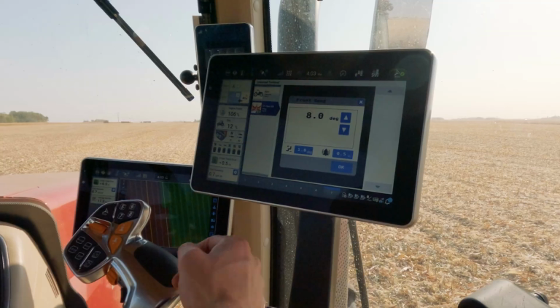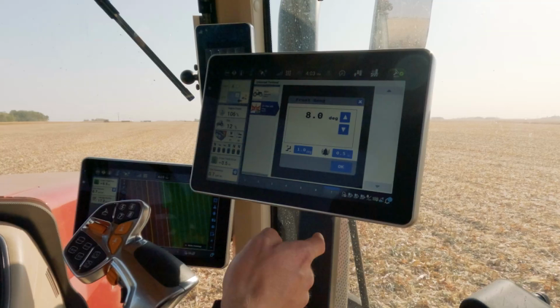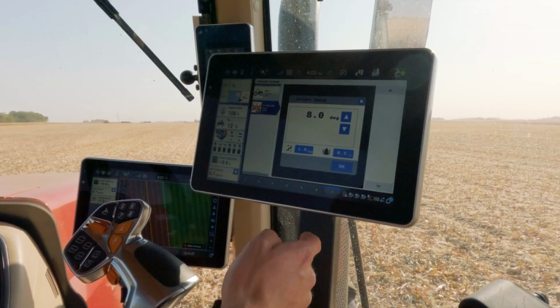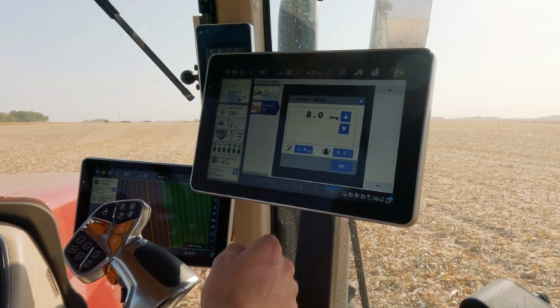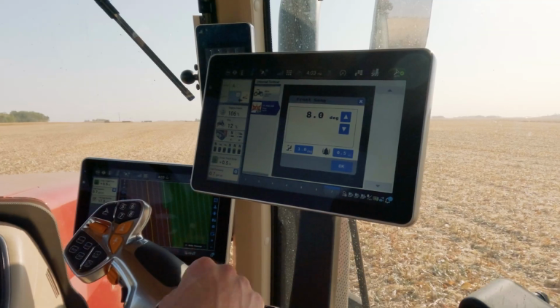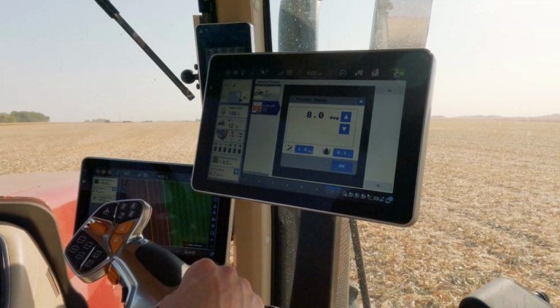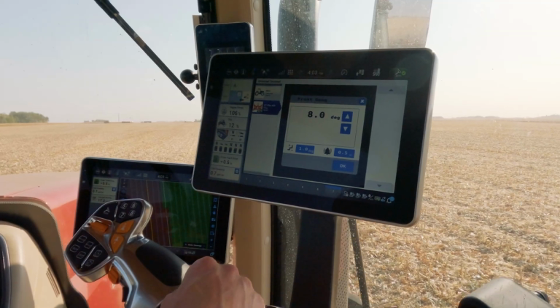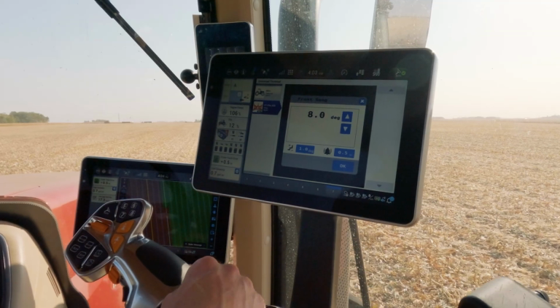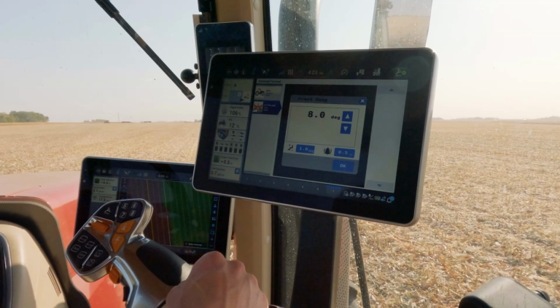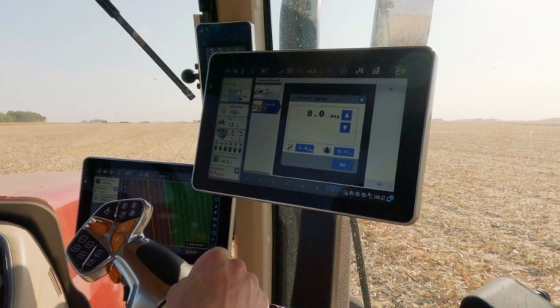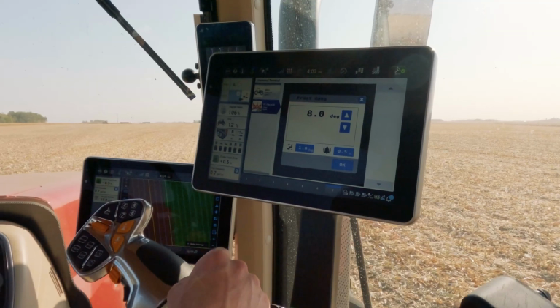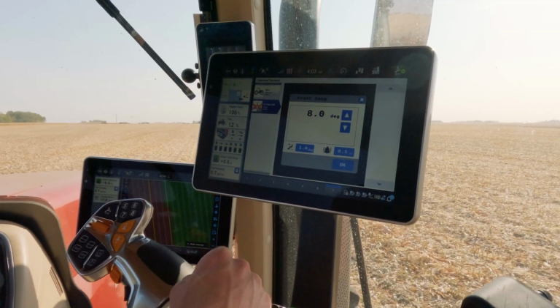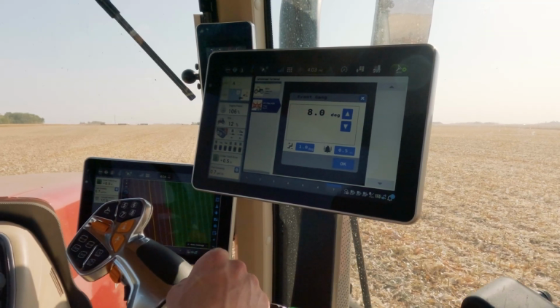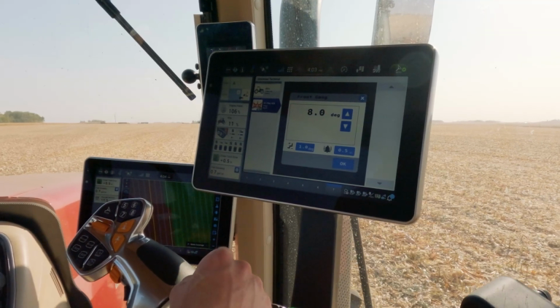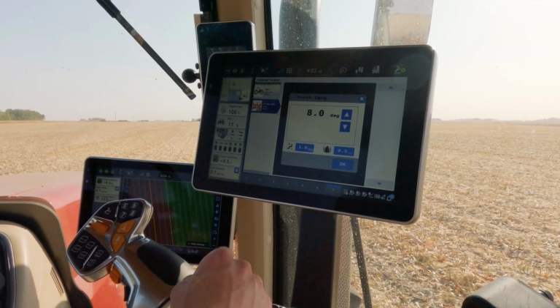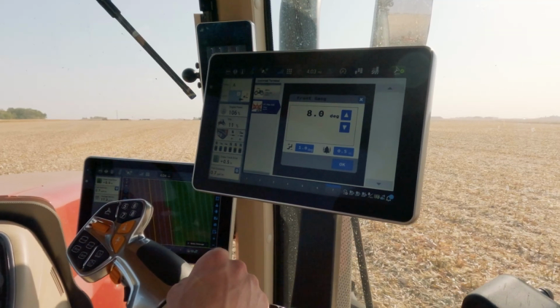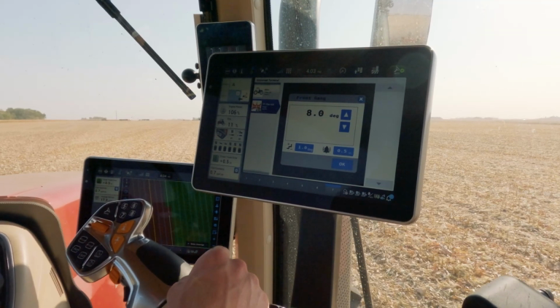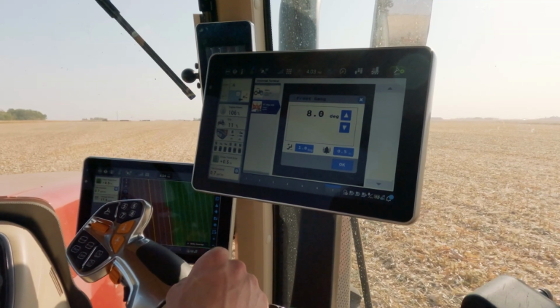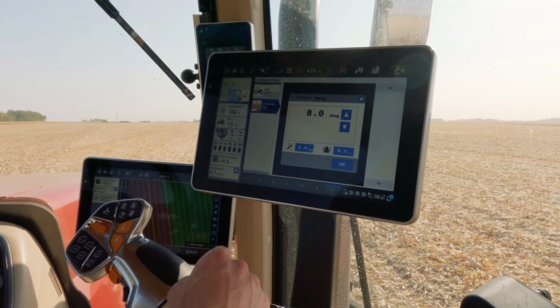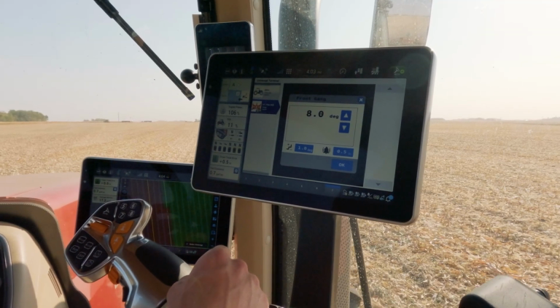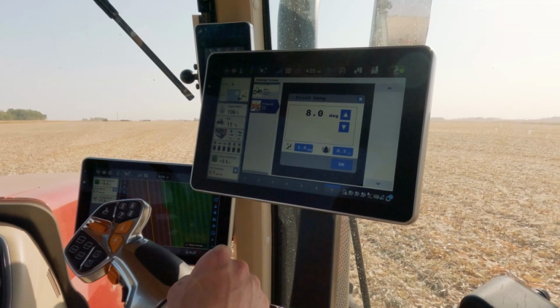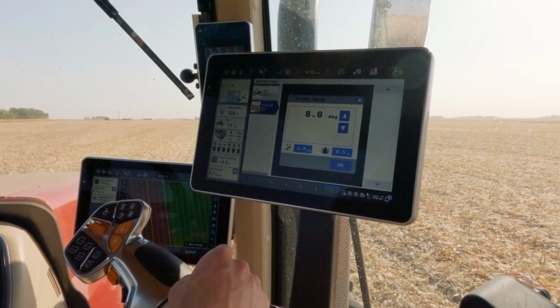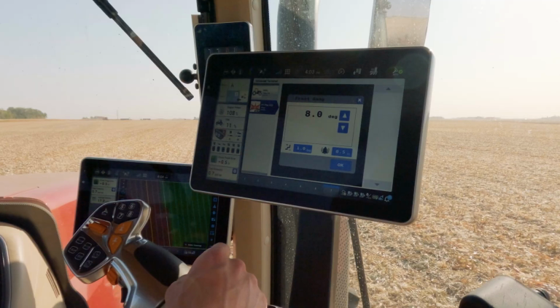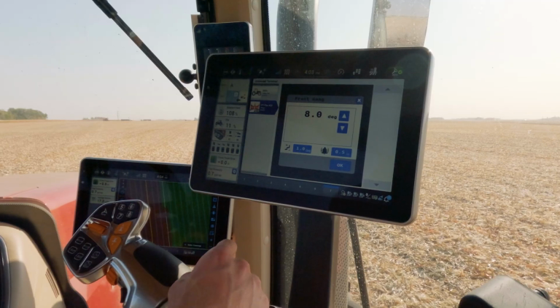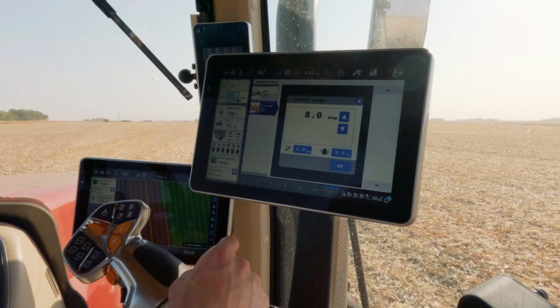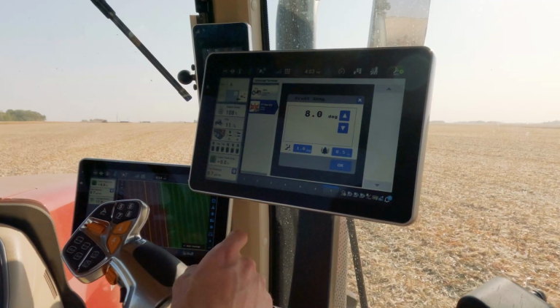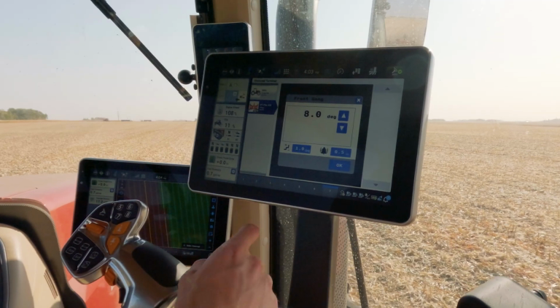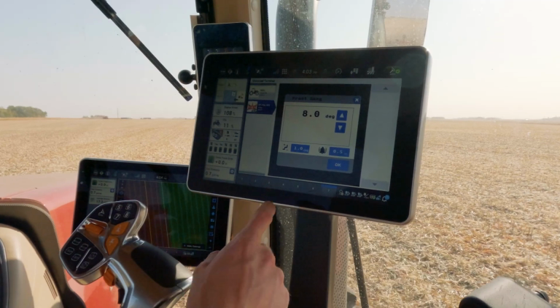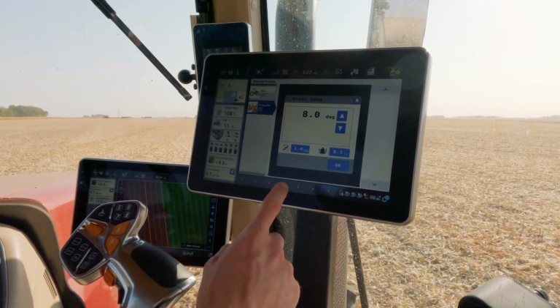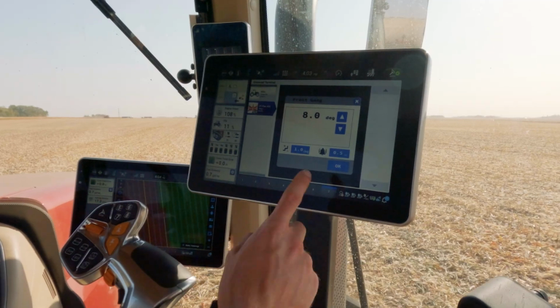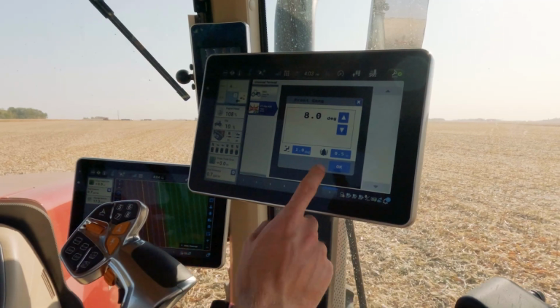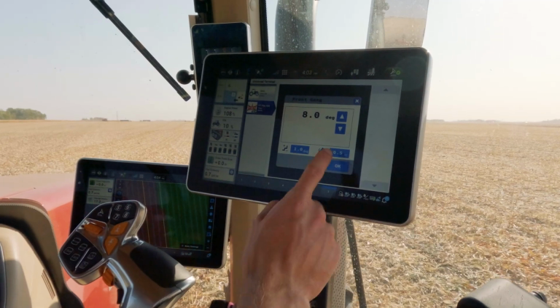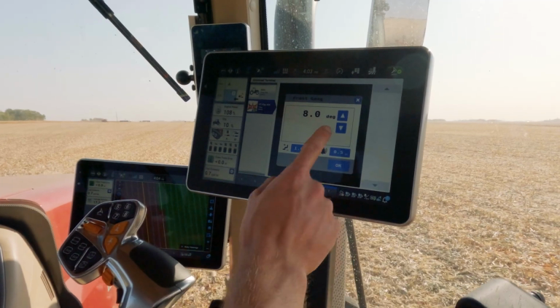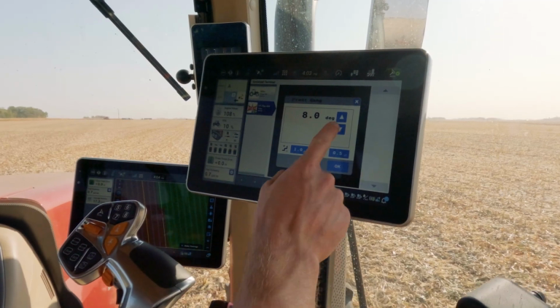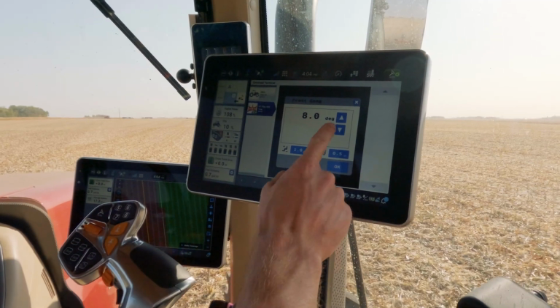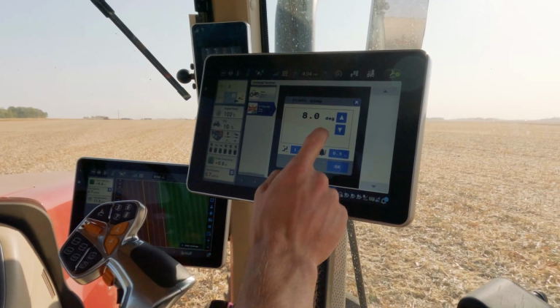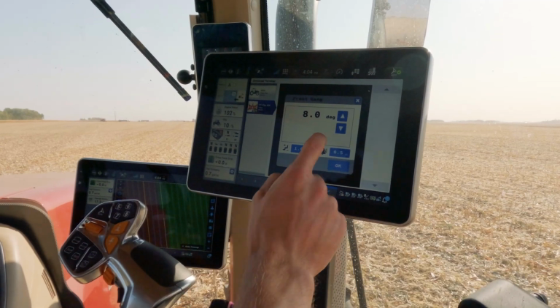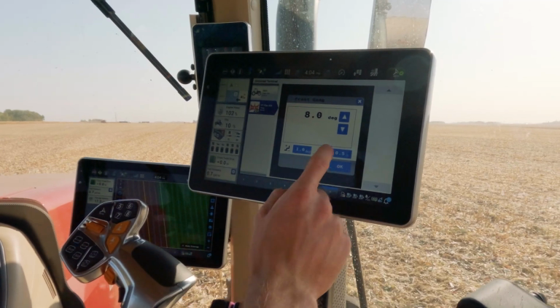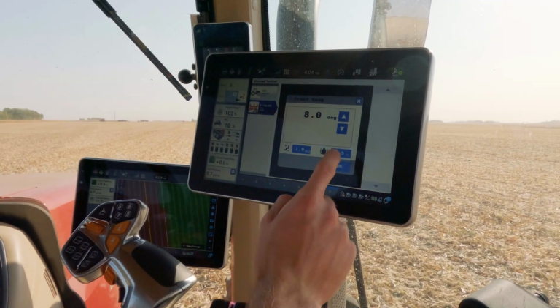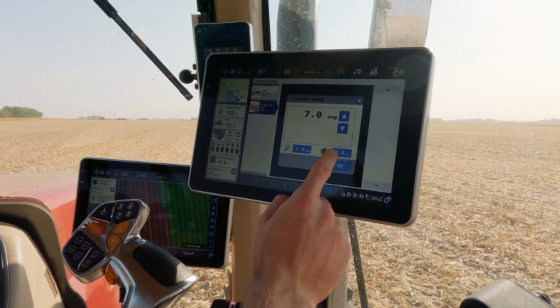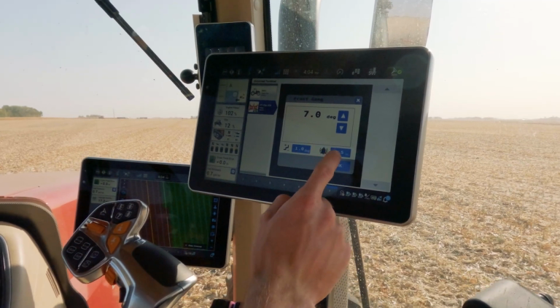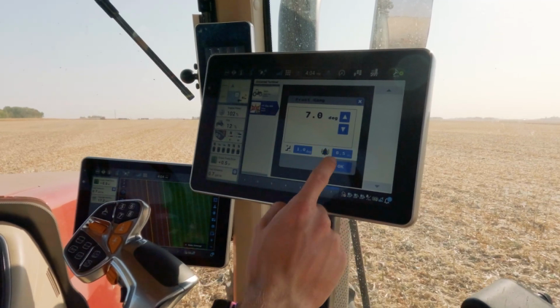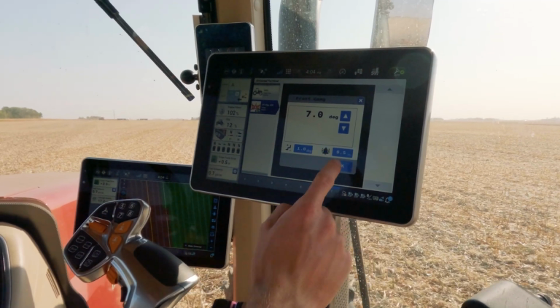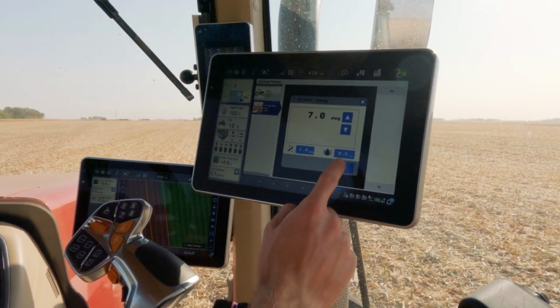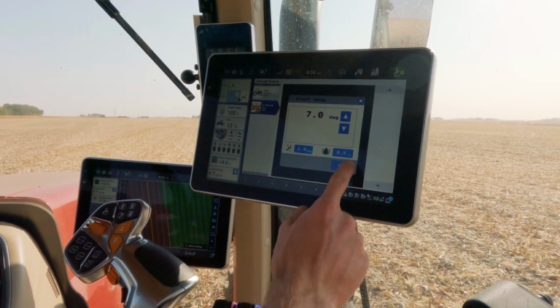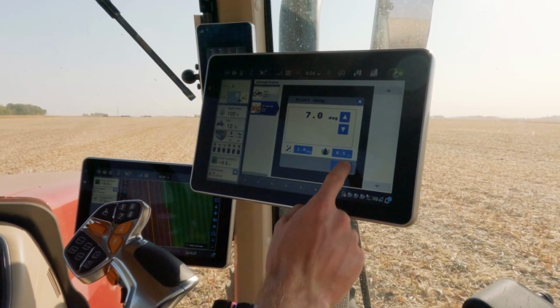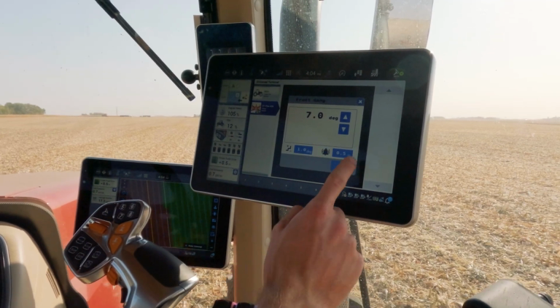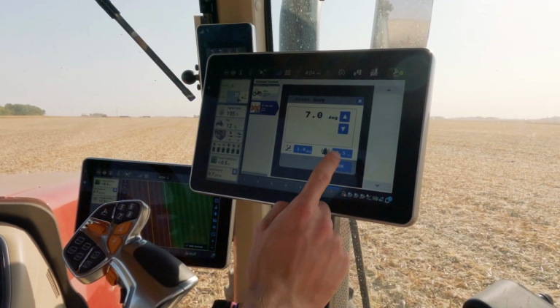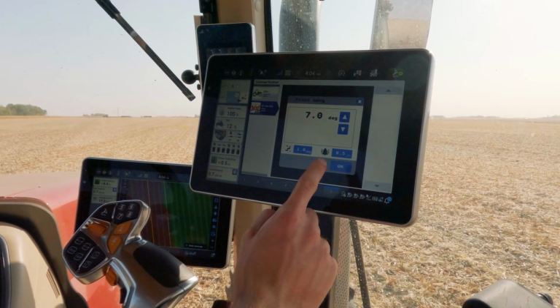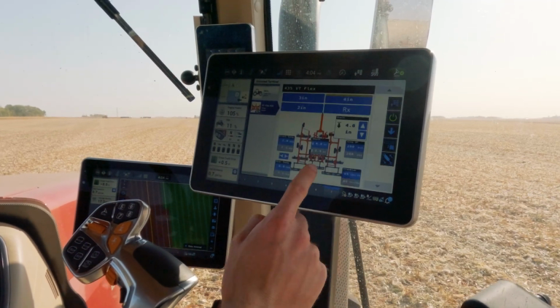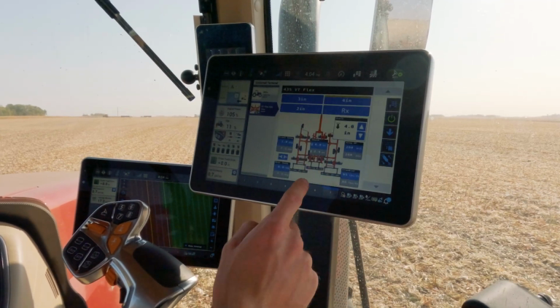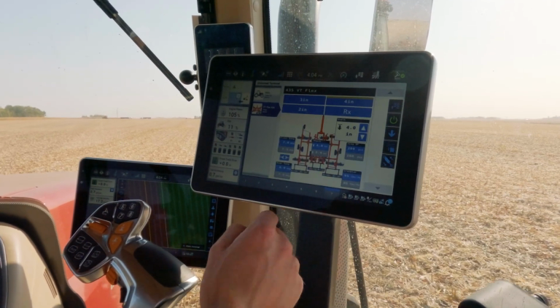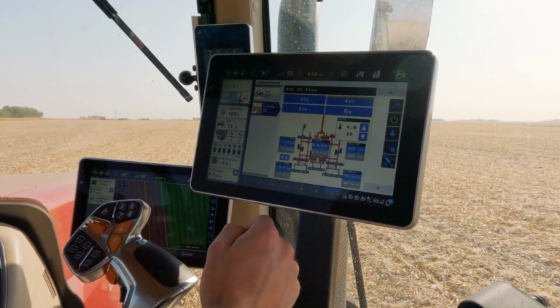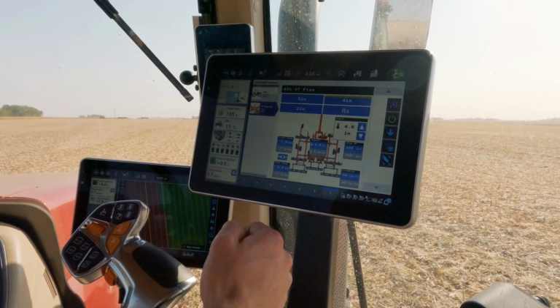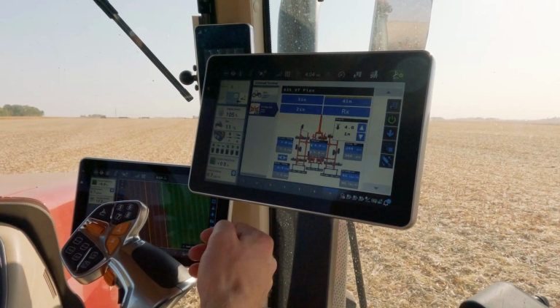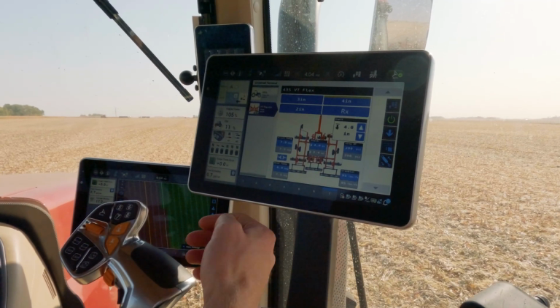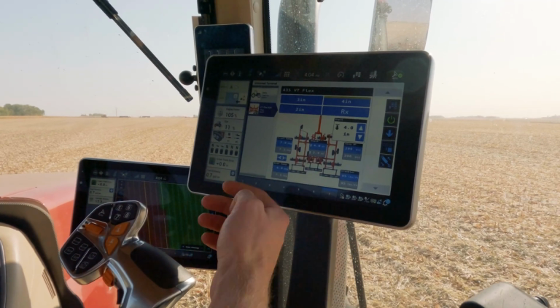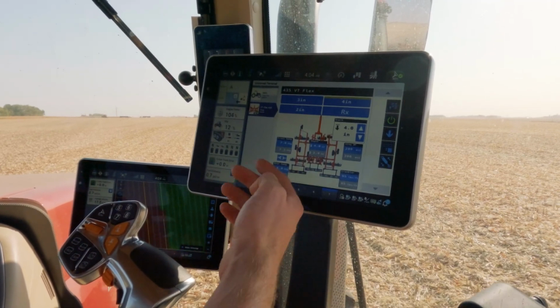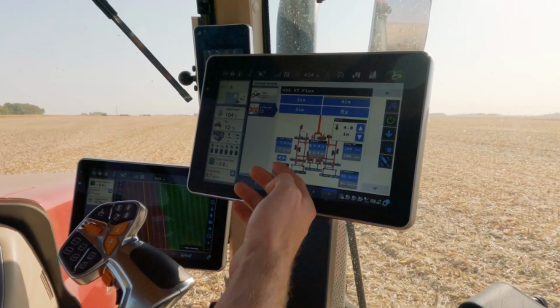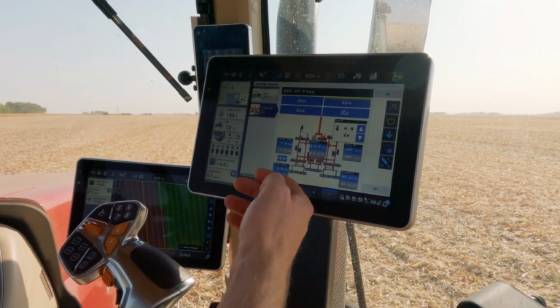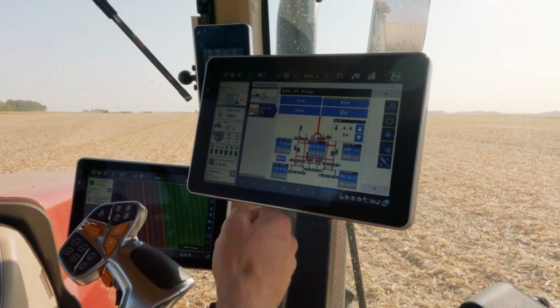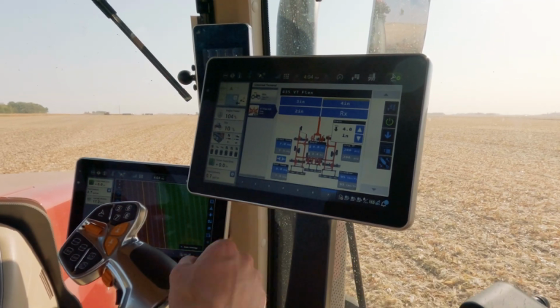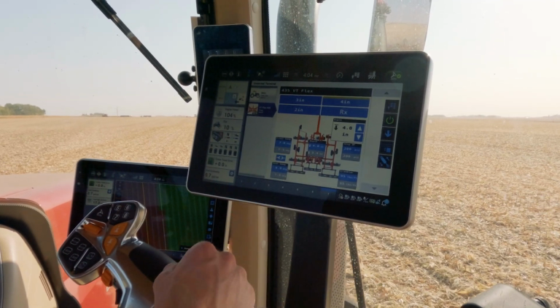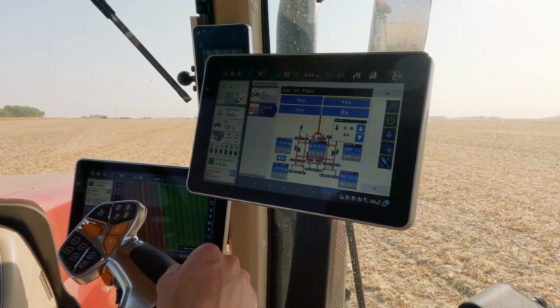In this example, we'll adjust our front gang degree angle by a single degree, and you'll see that this change was made.